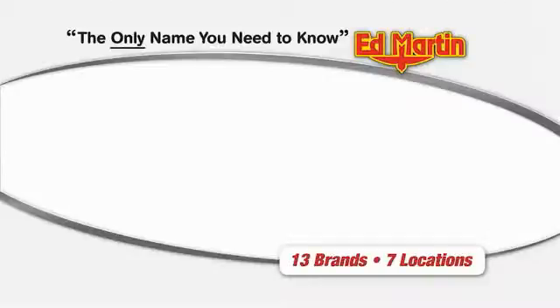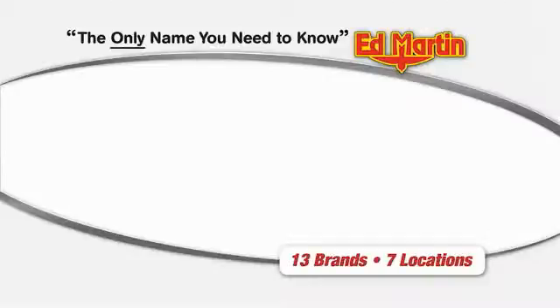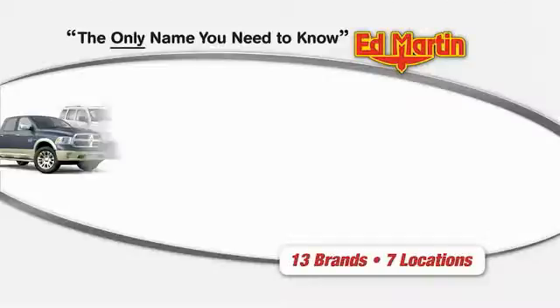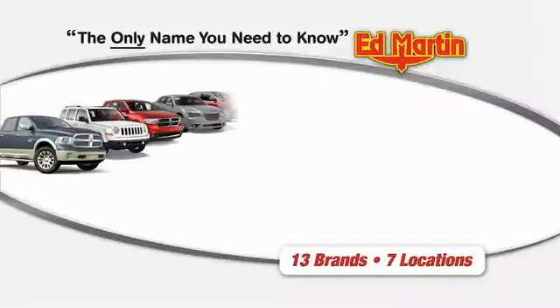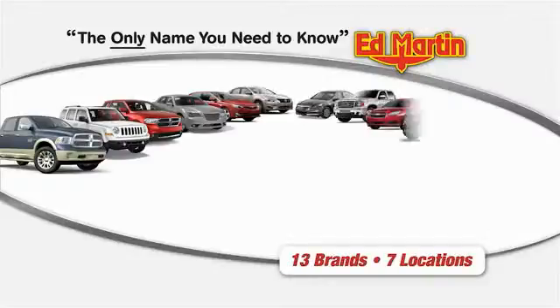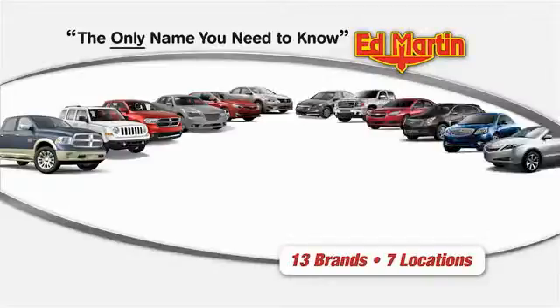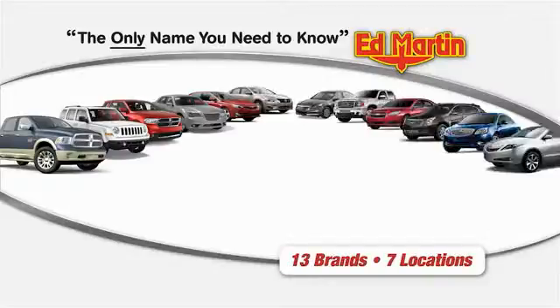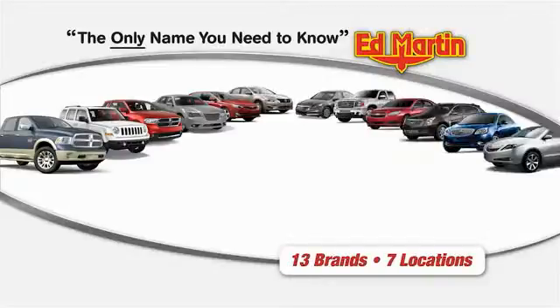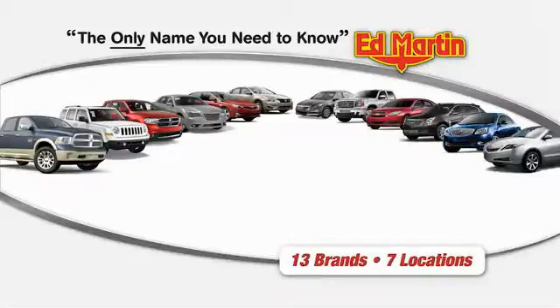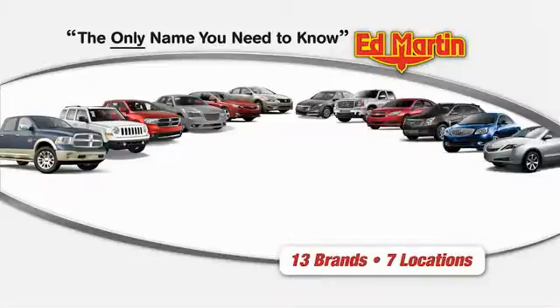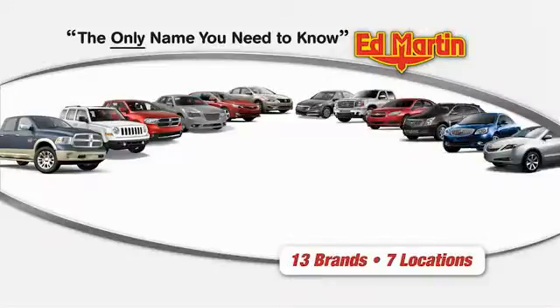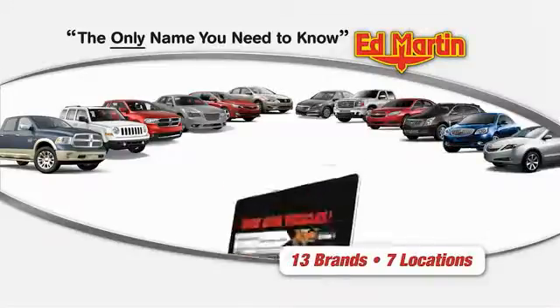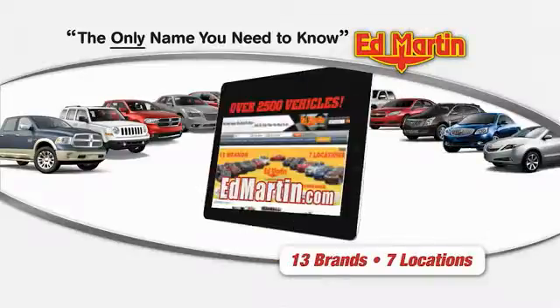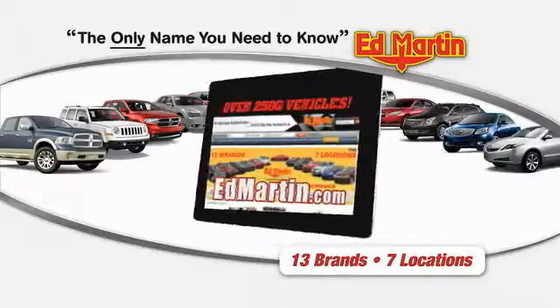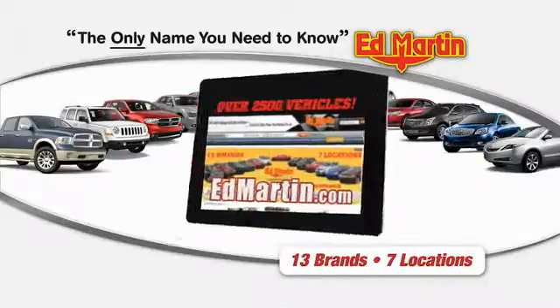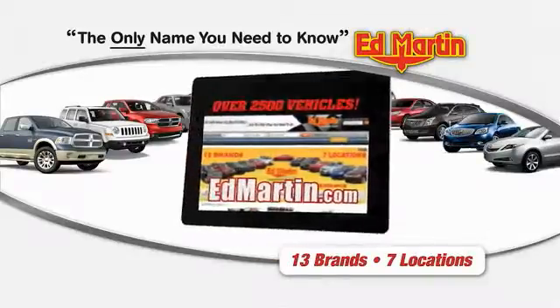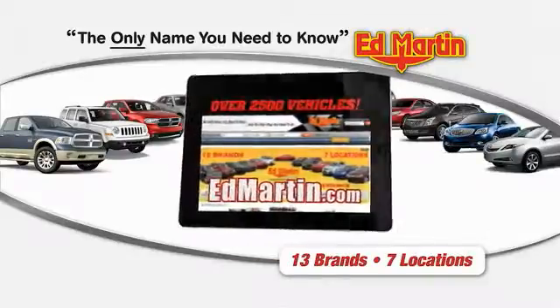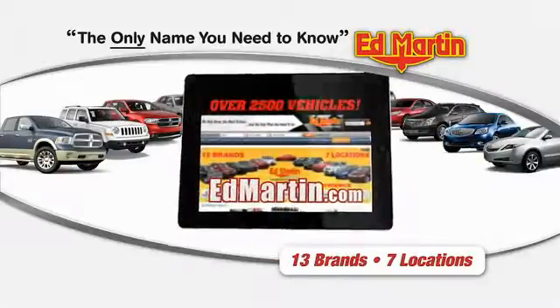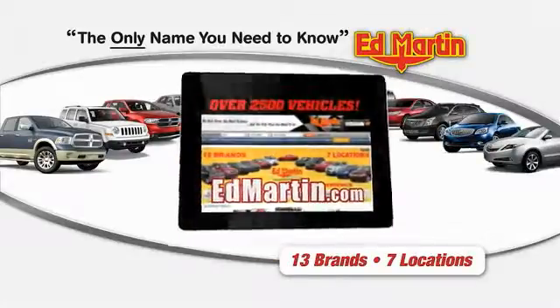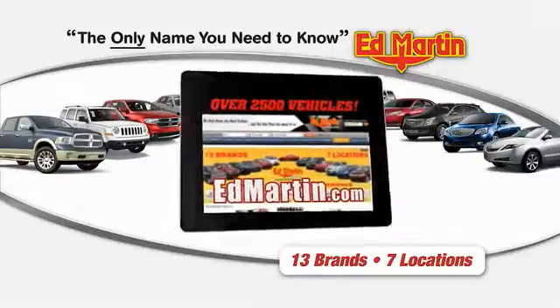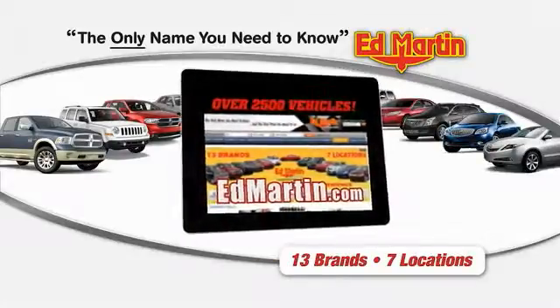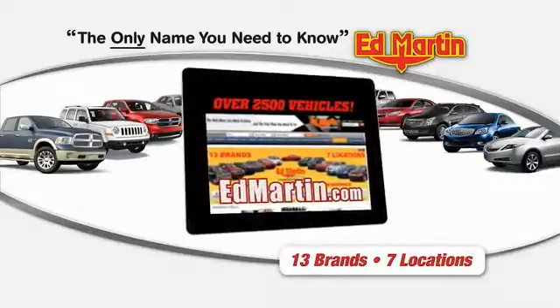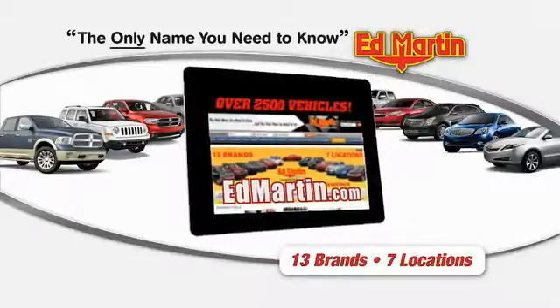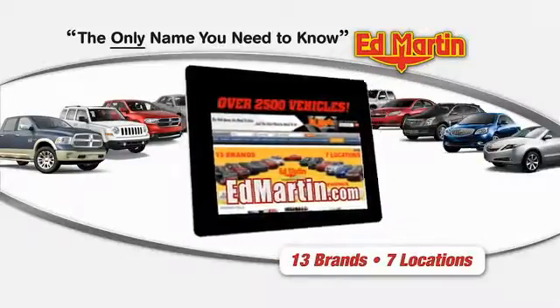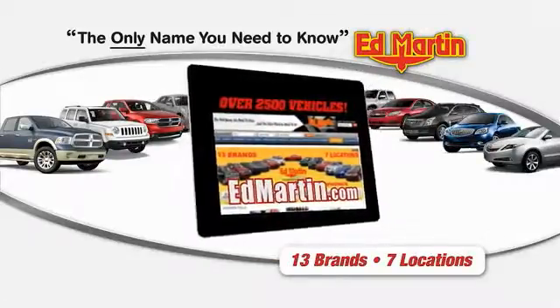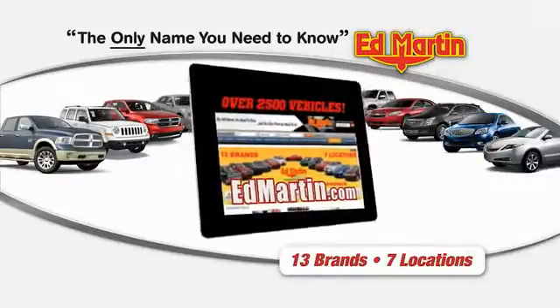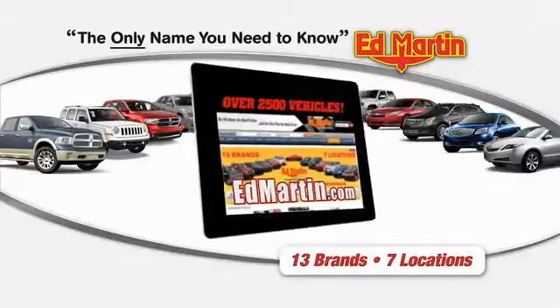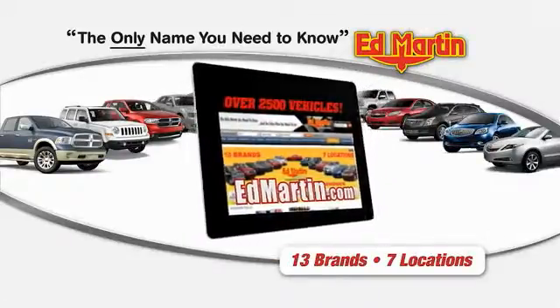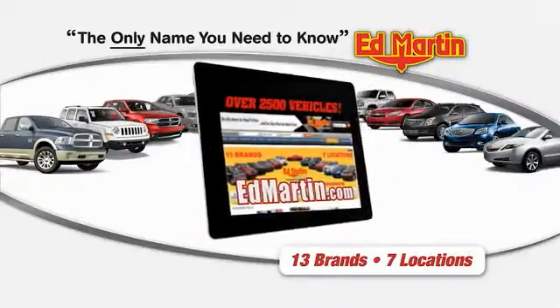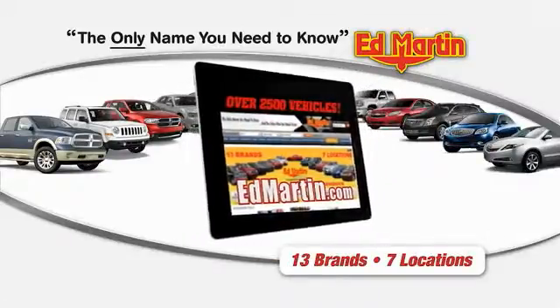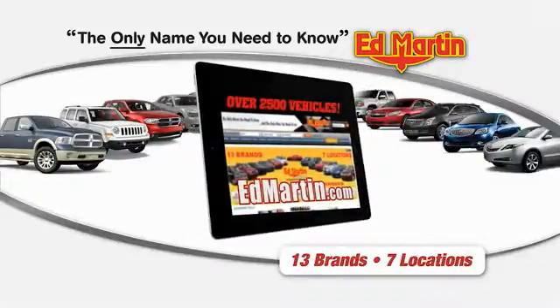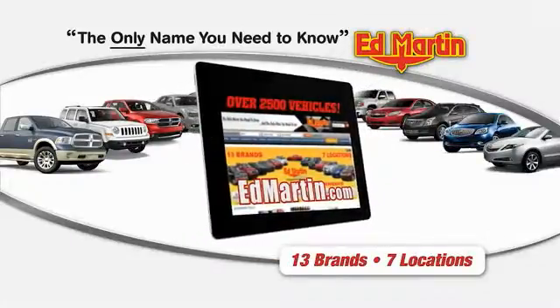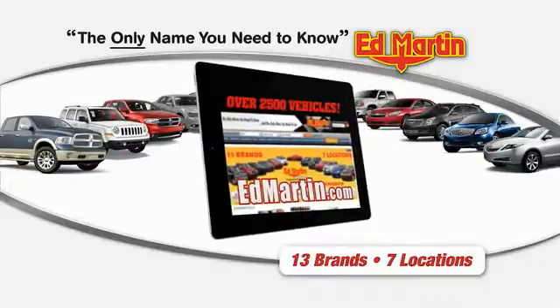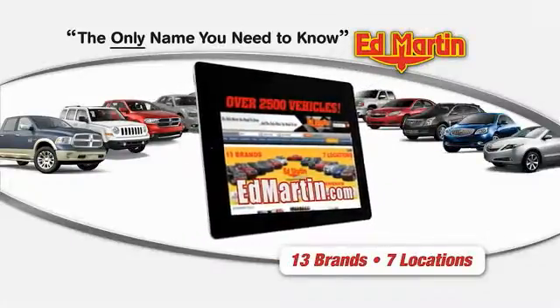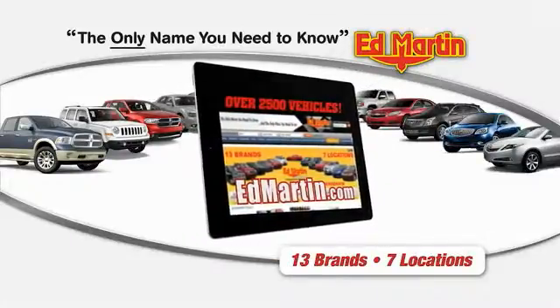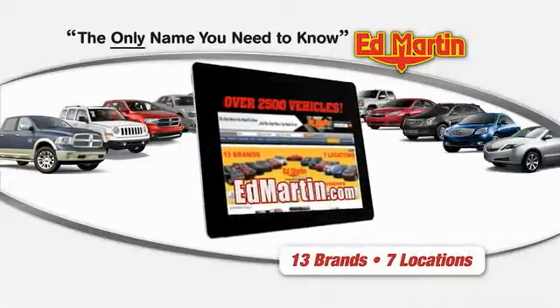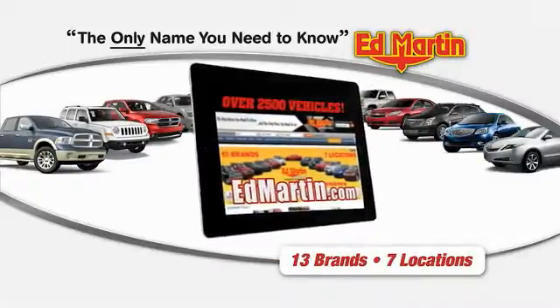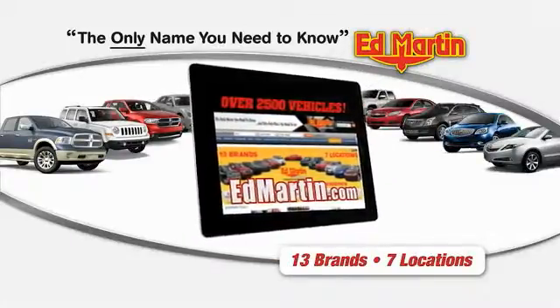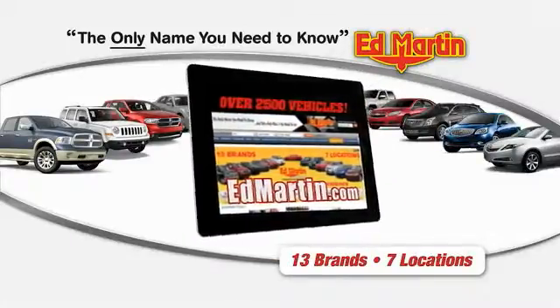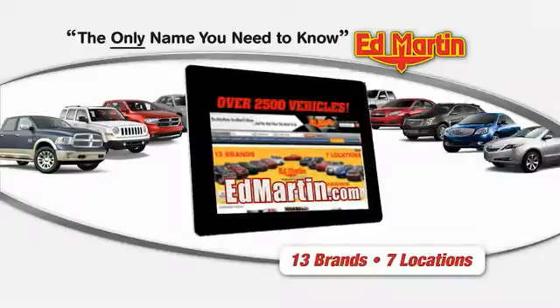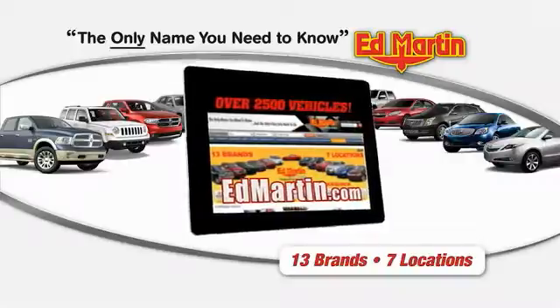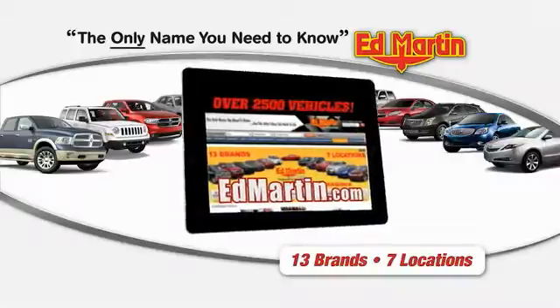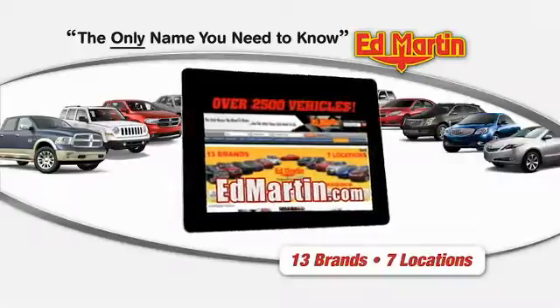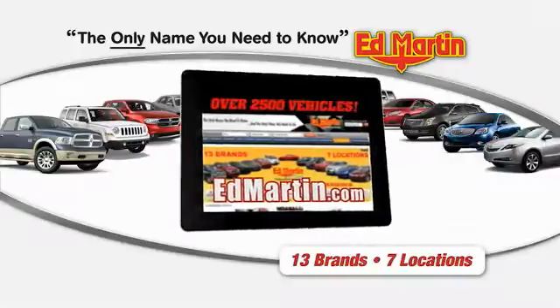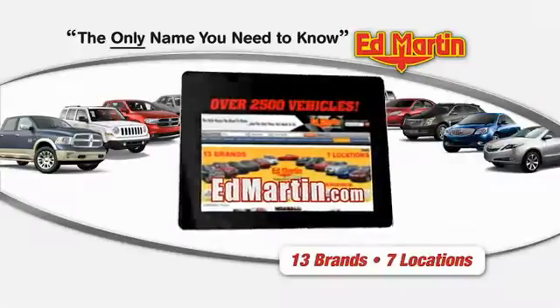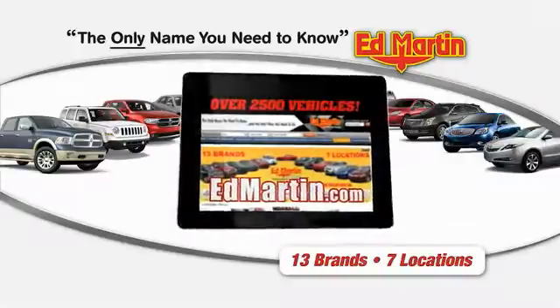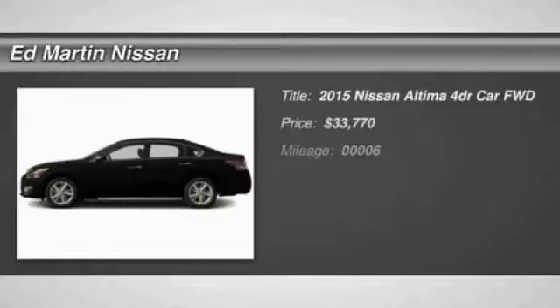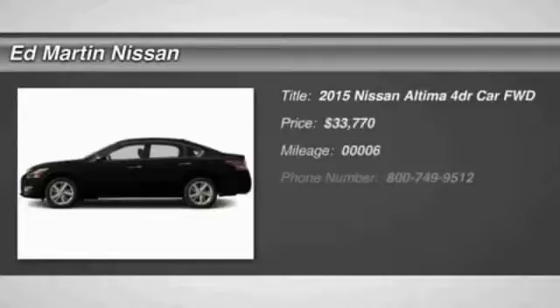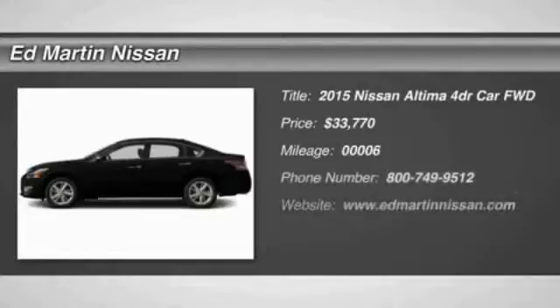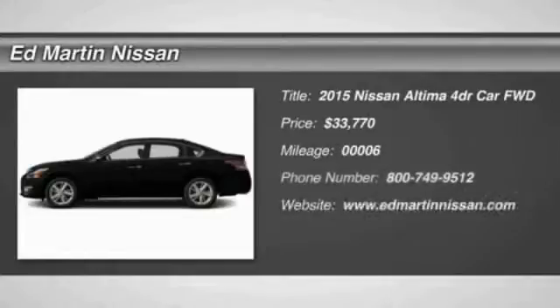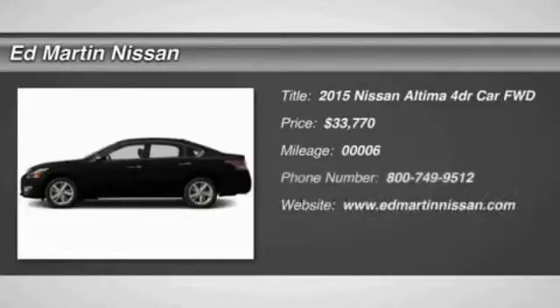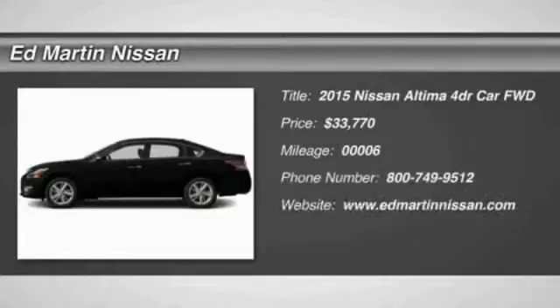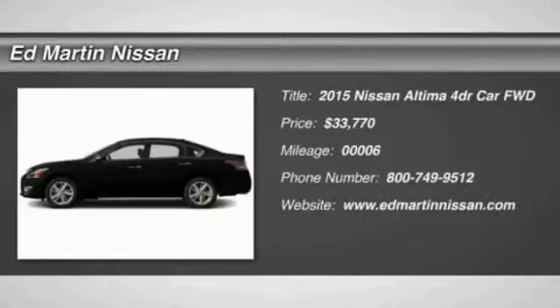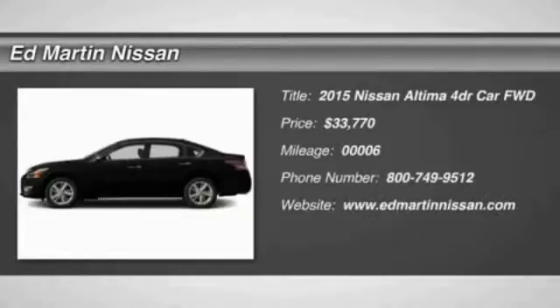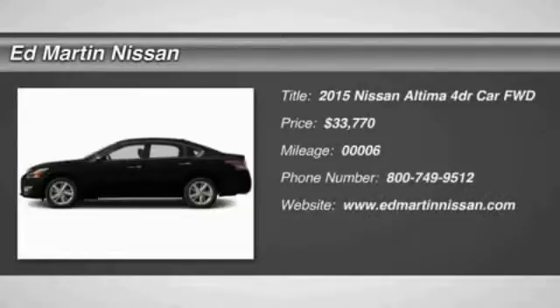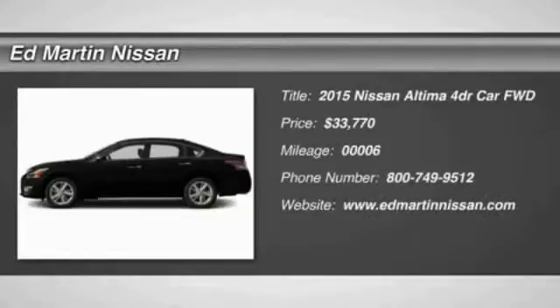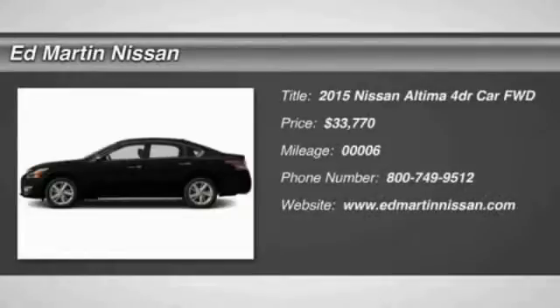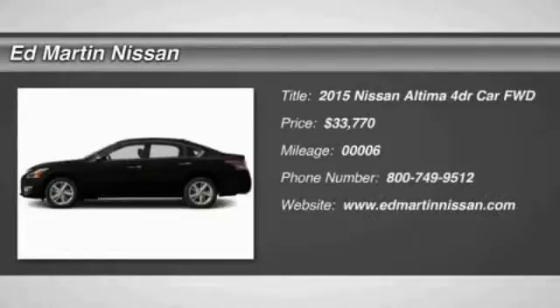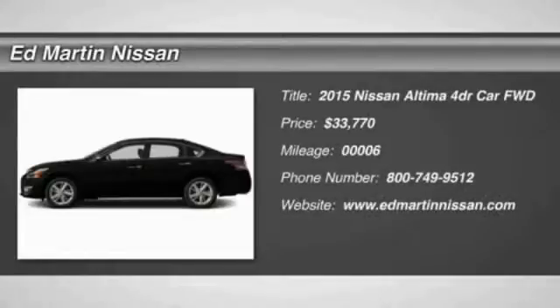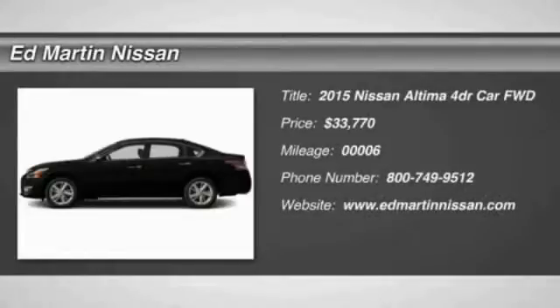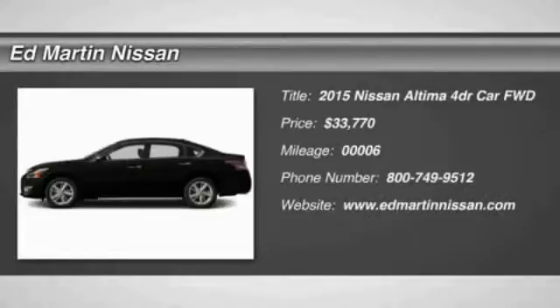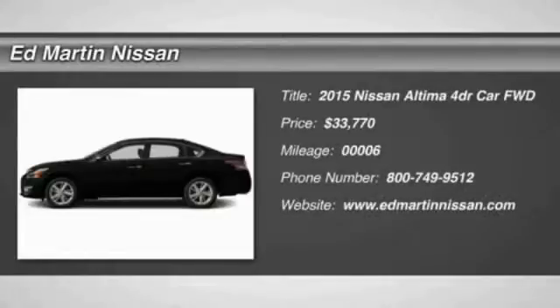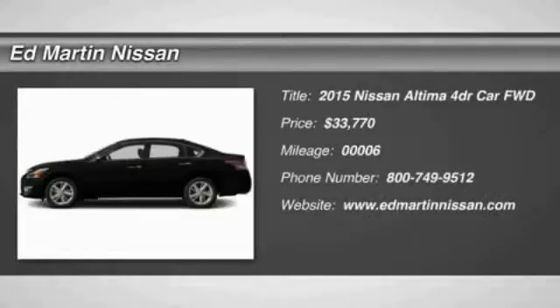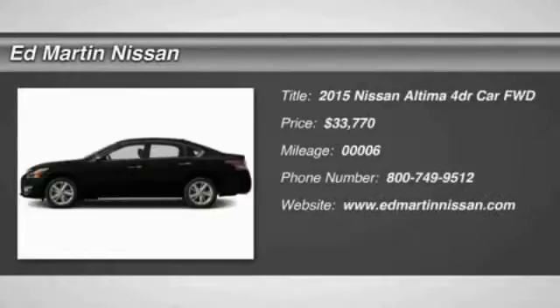Thank you for clicking our video. You can shop 2,500 more cars and trucks online at edmartin.com. The 2015 Altima.